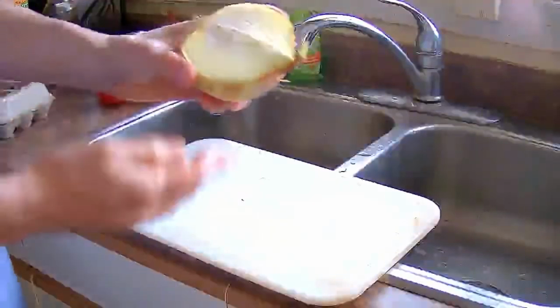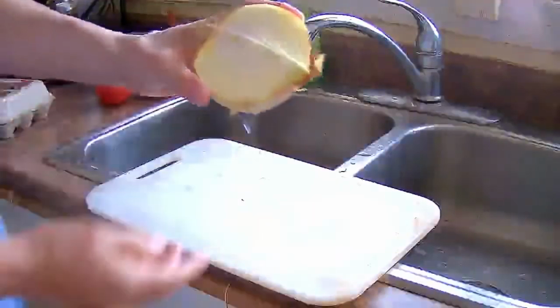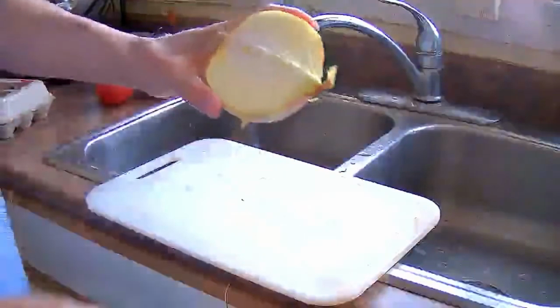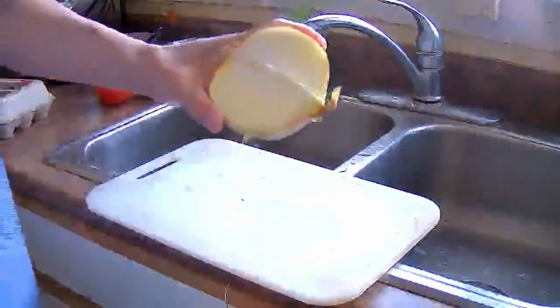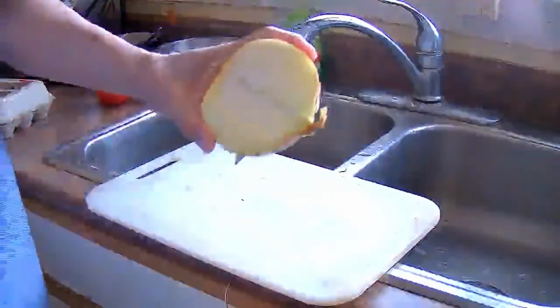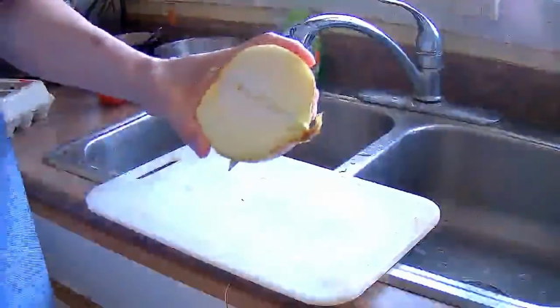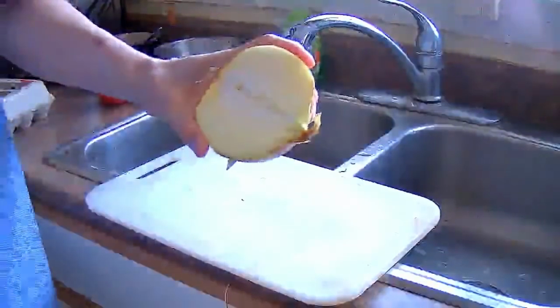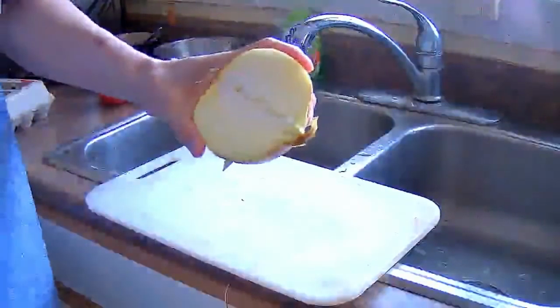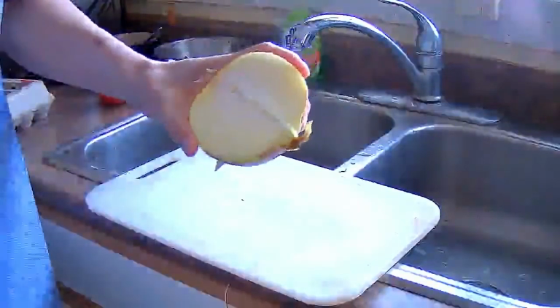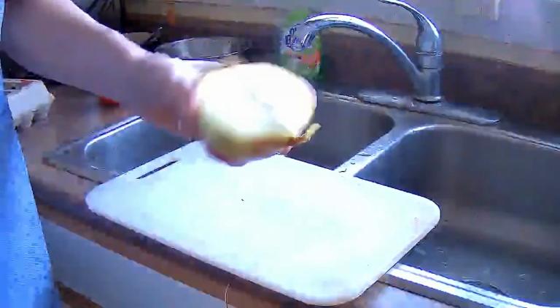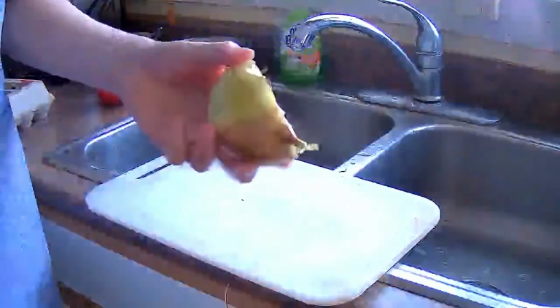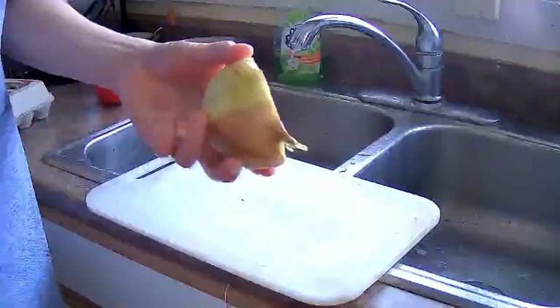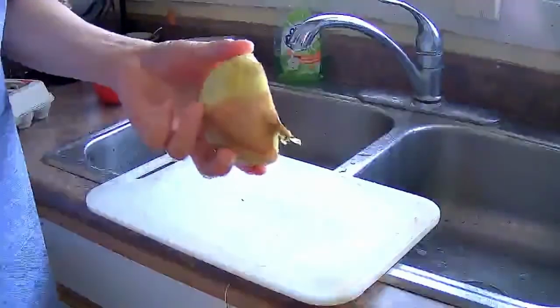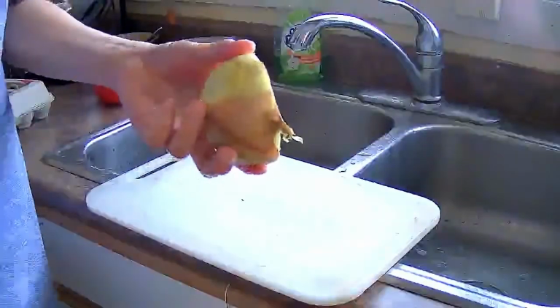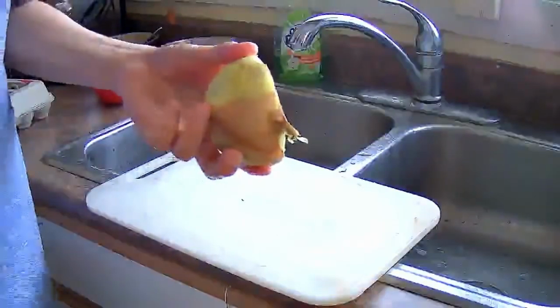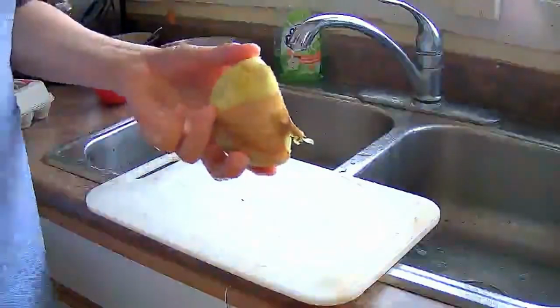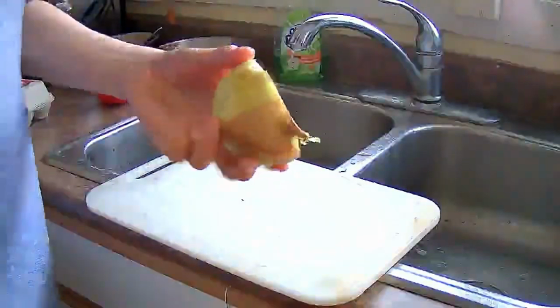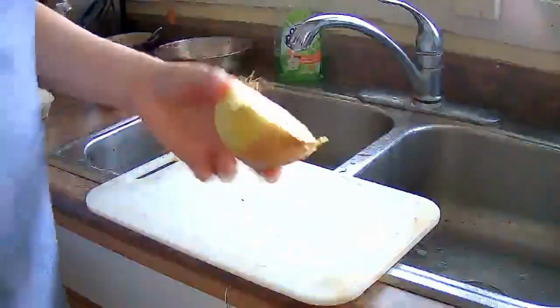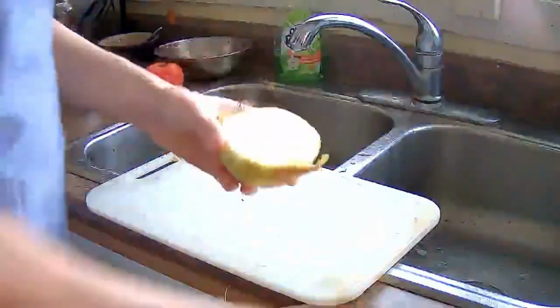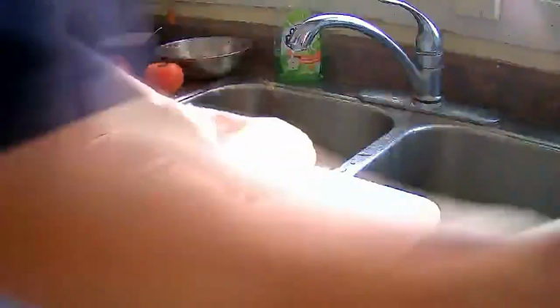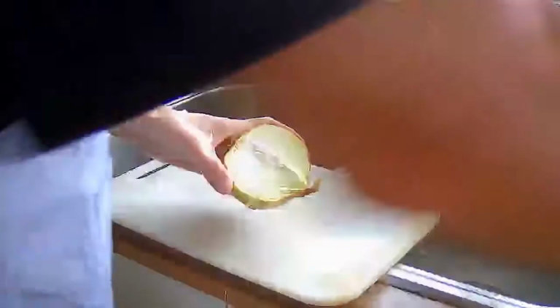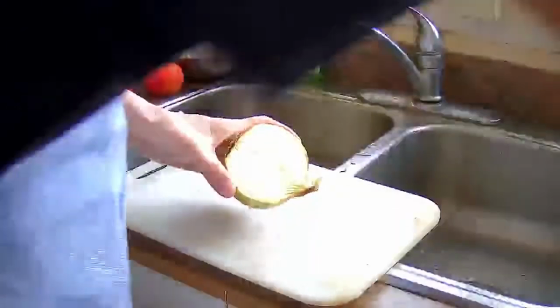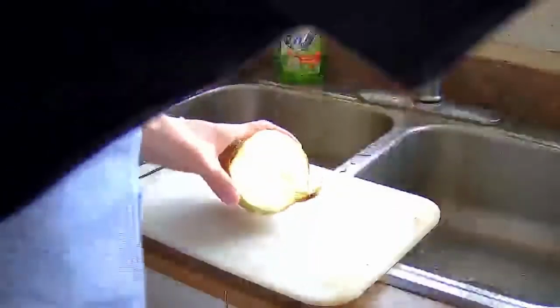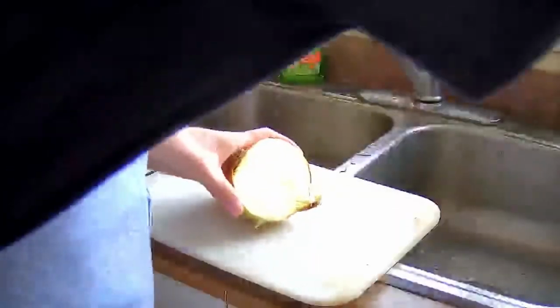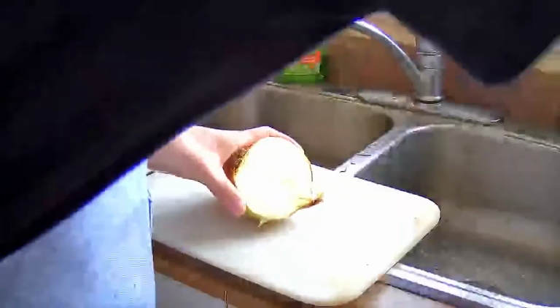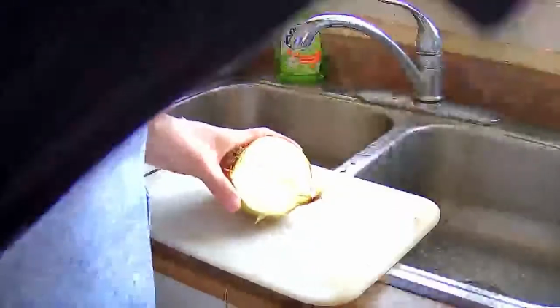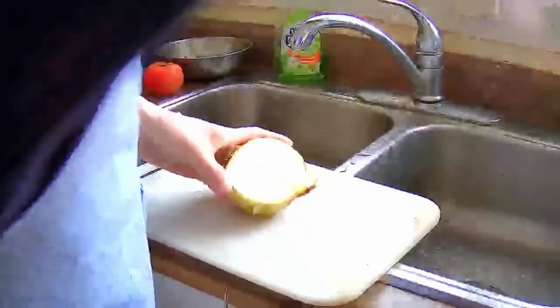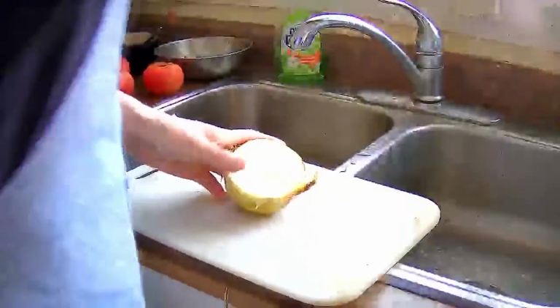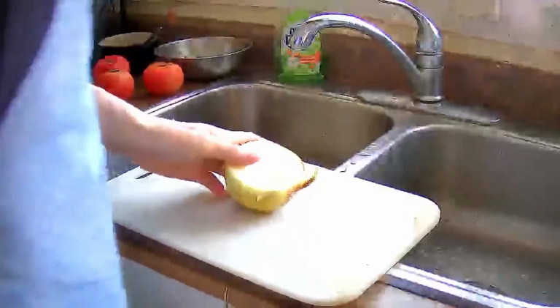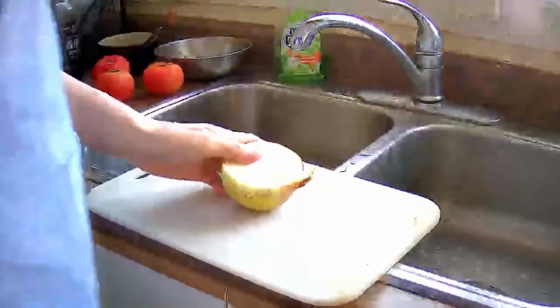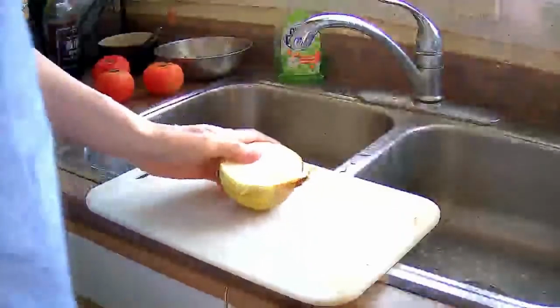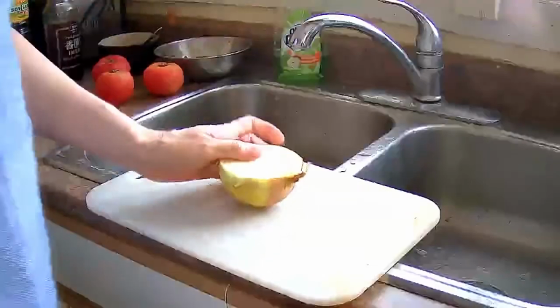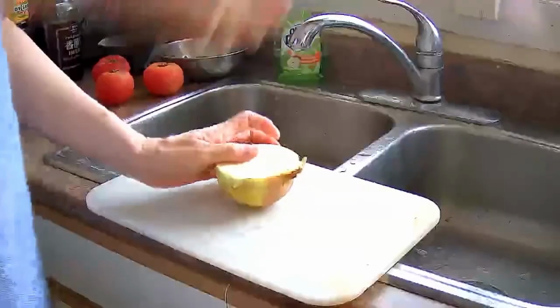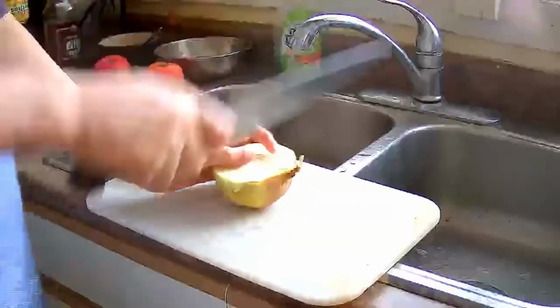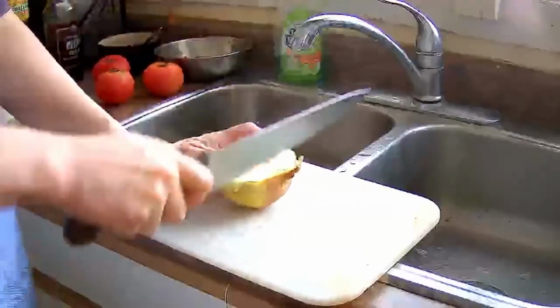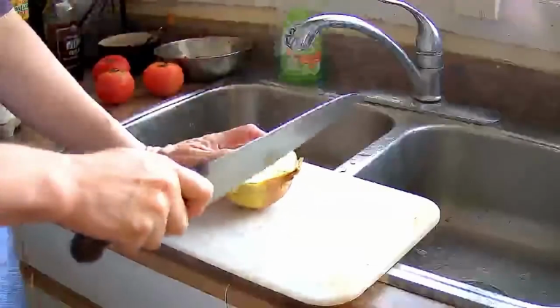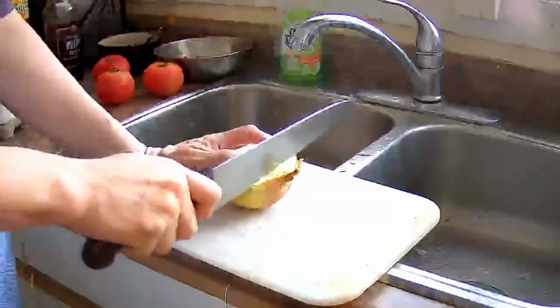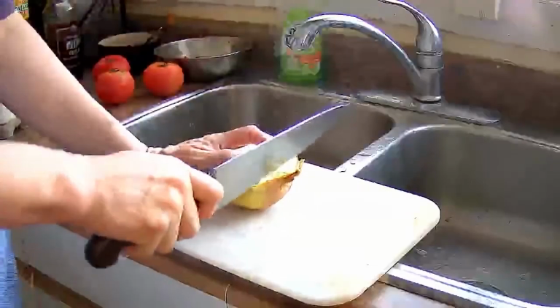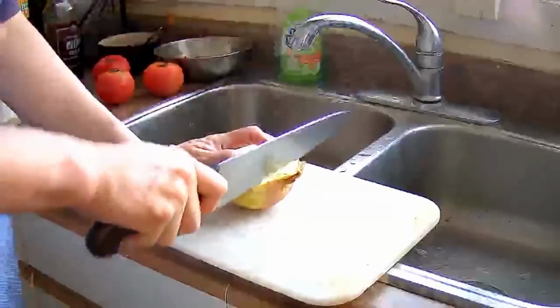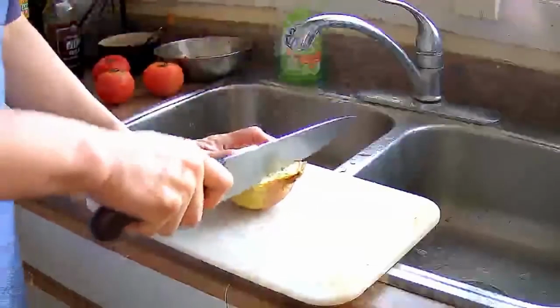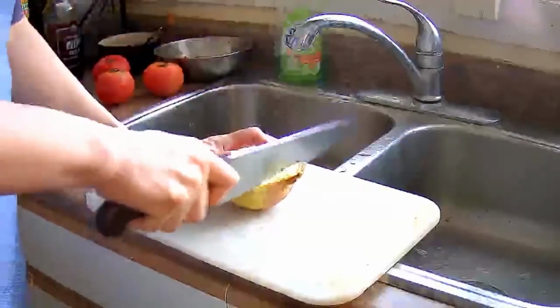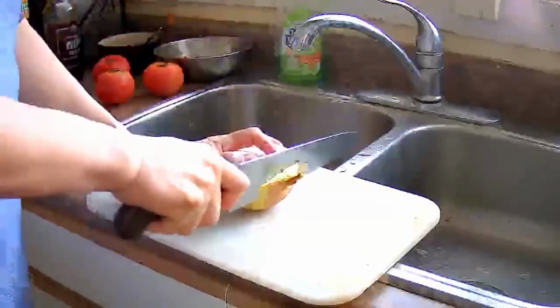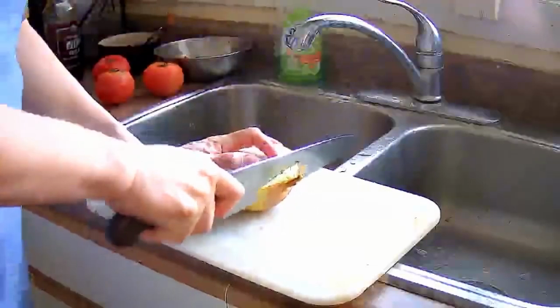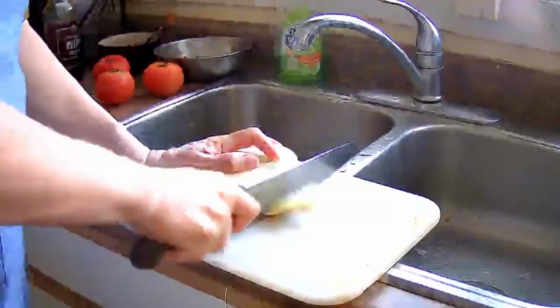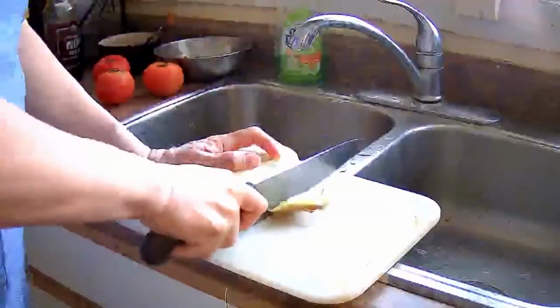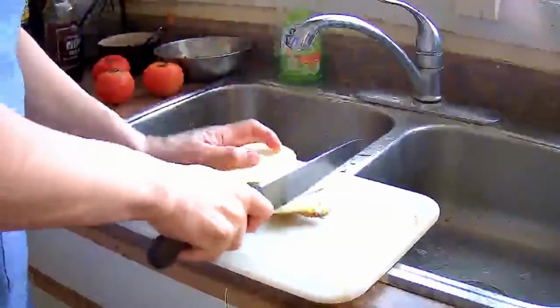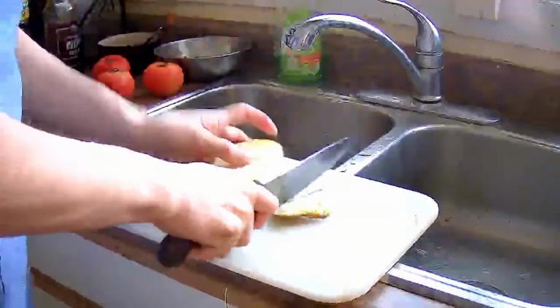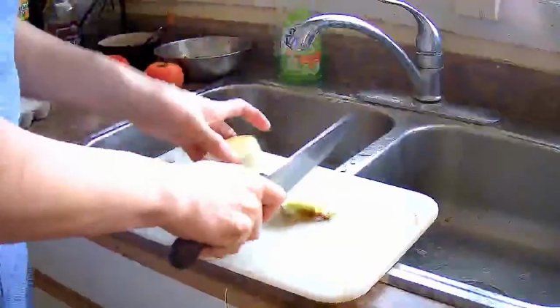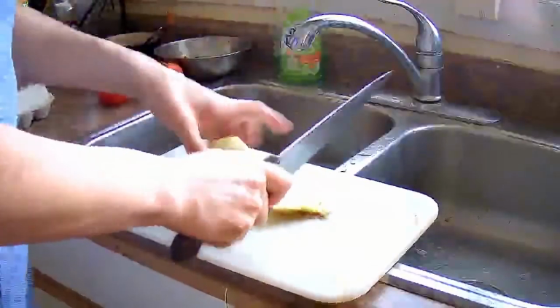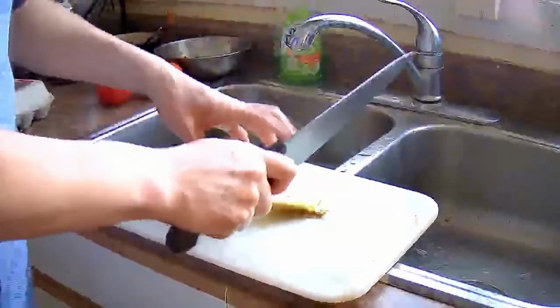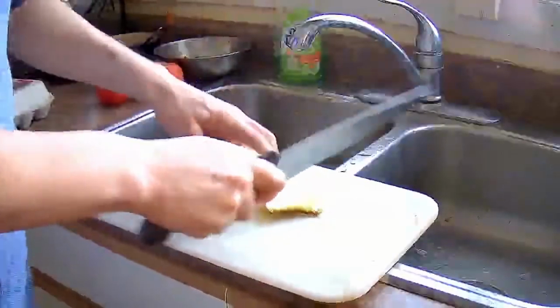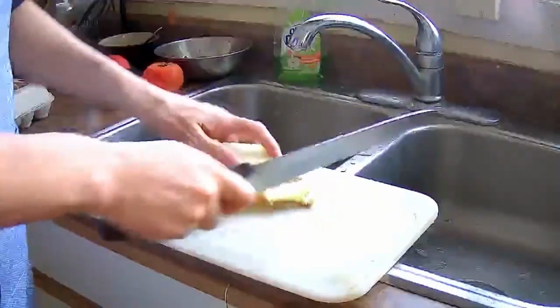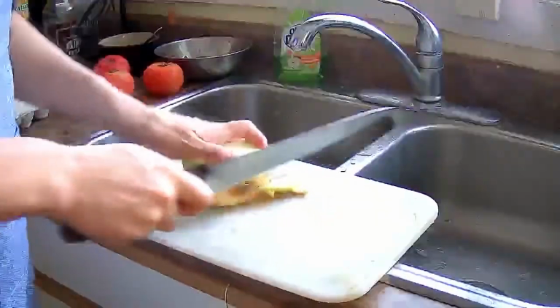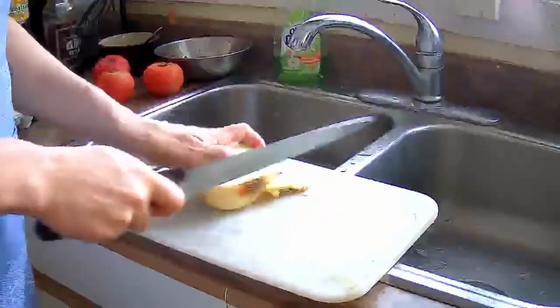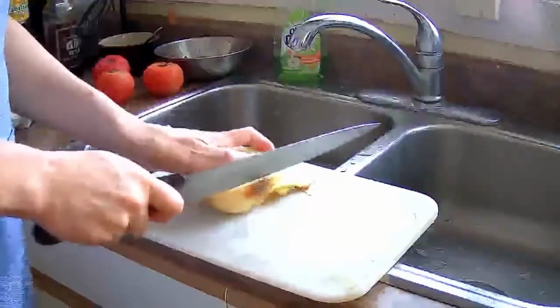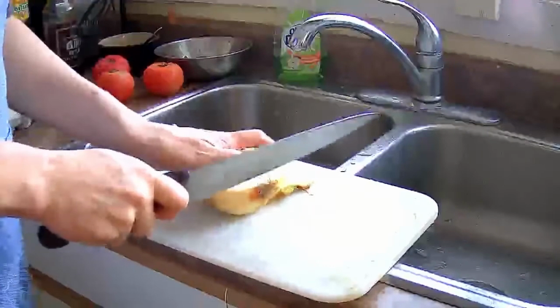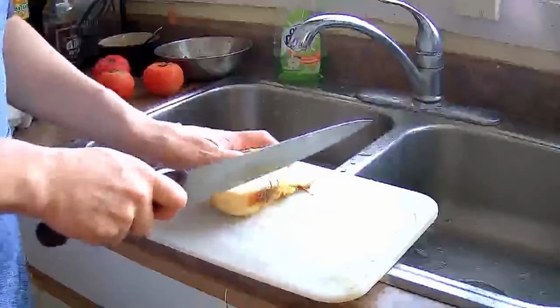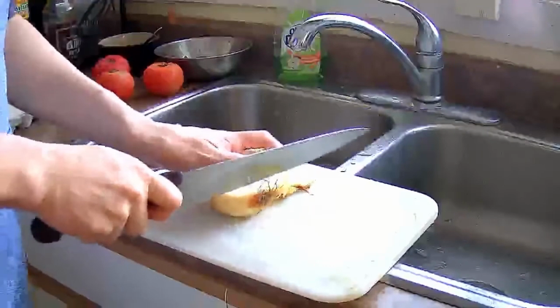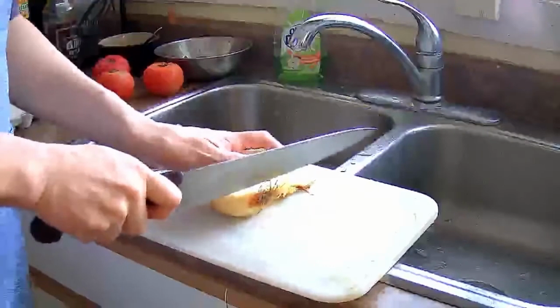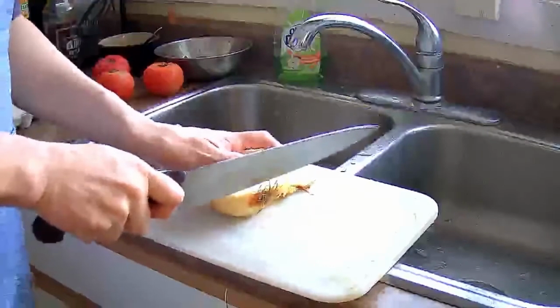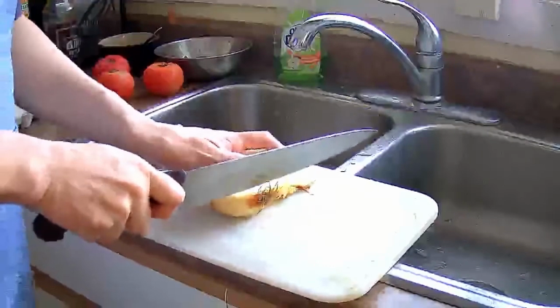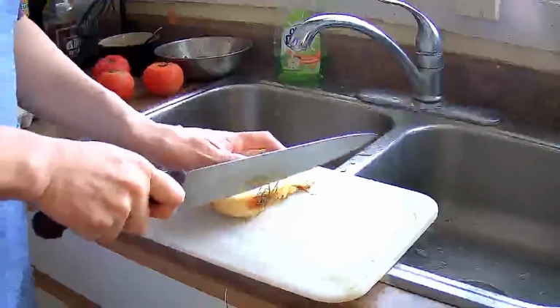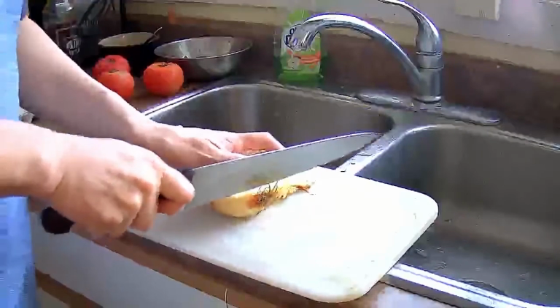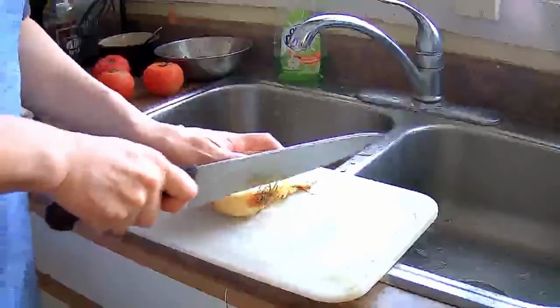I have half an onion and I am going to slice it into really thin slices.